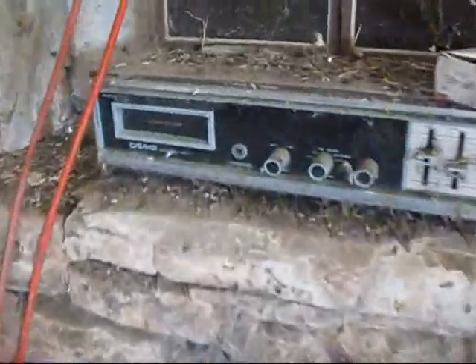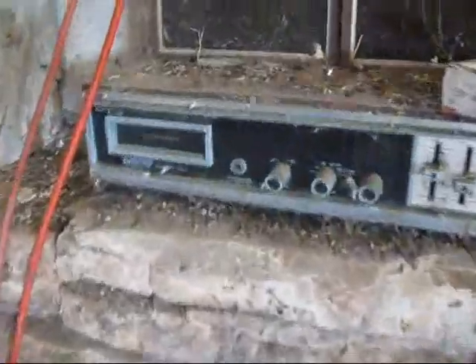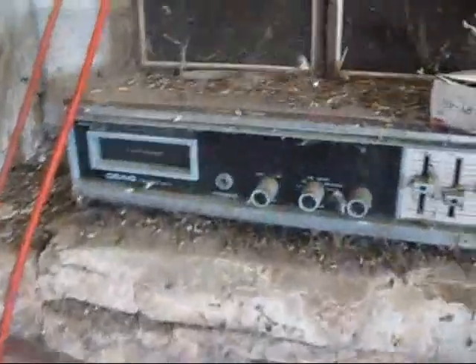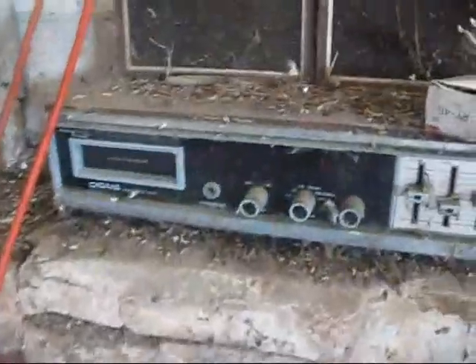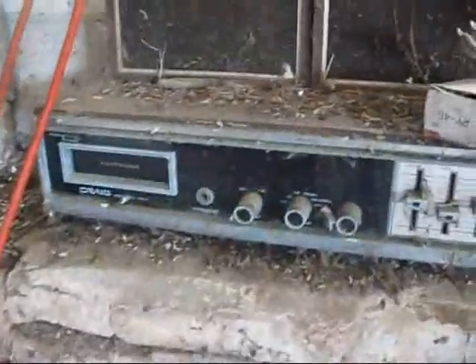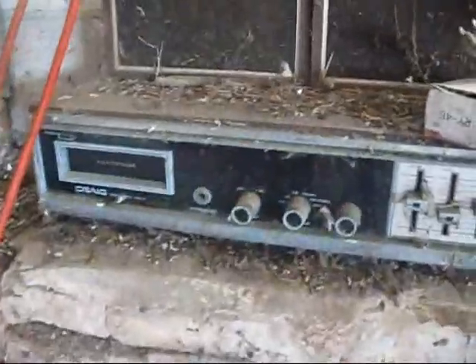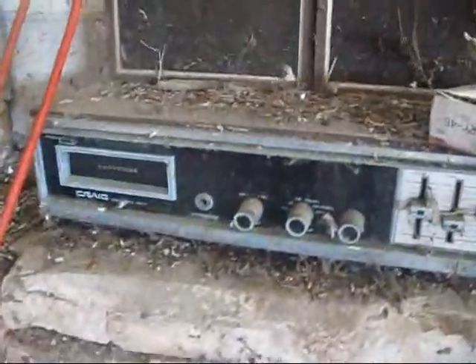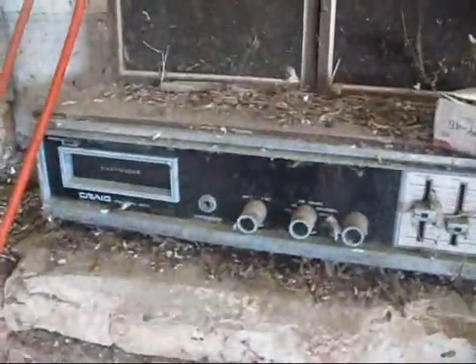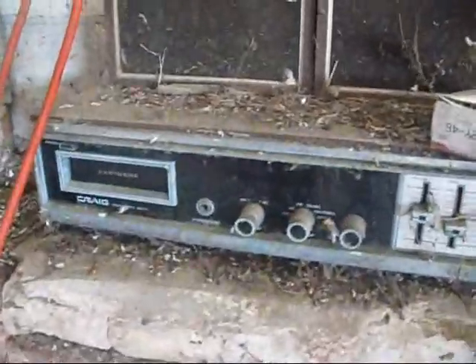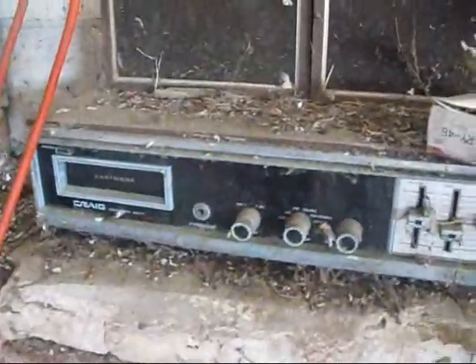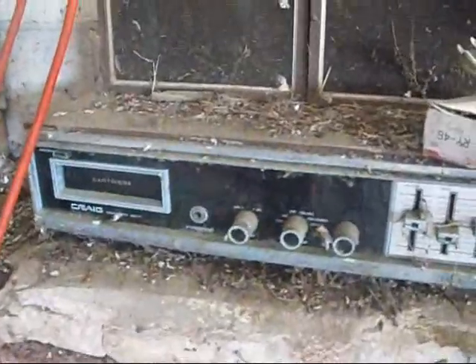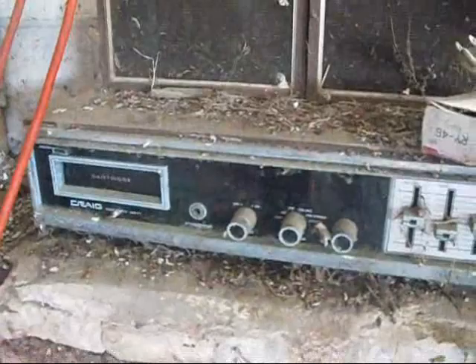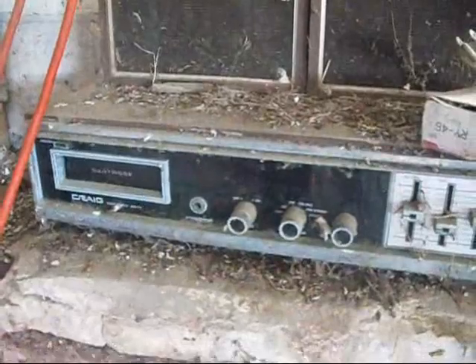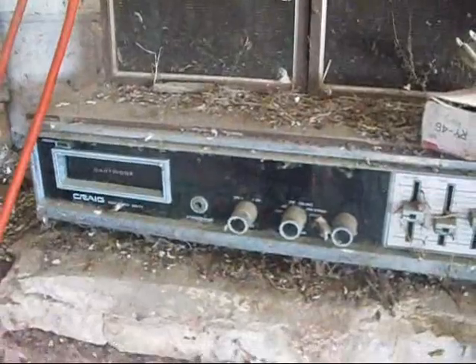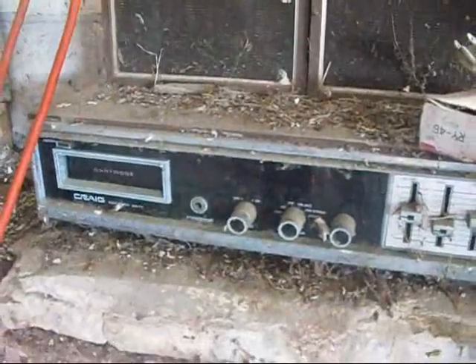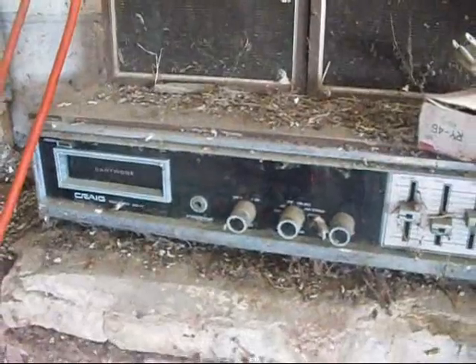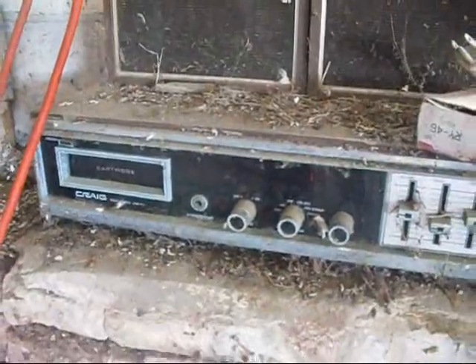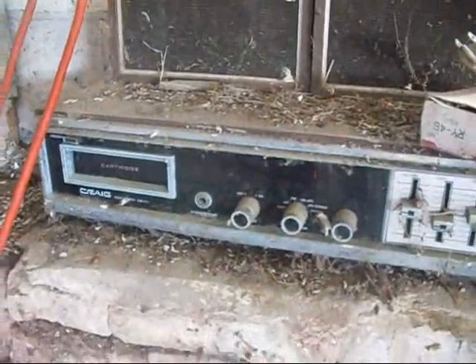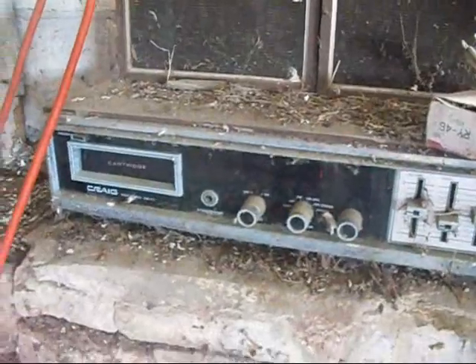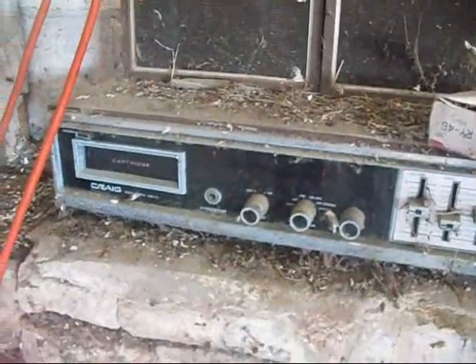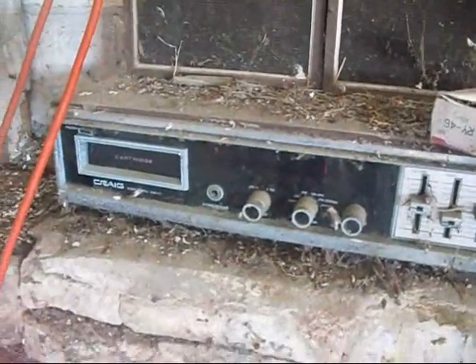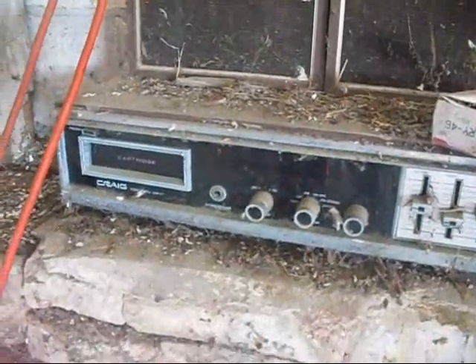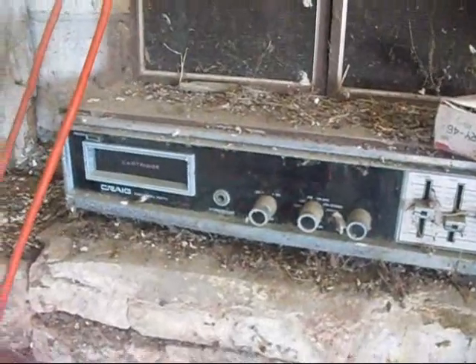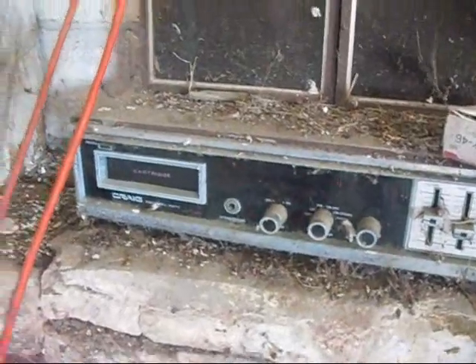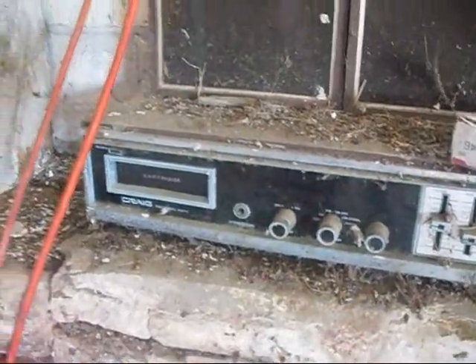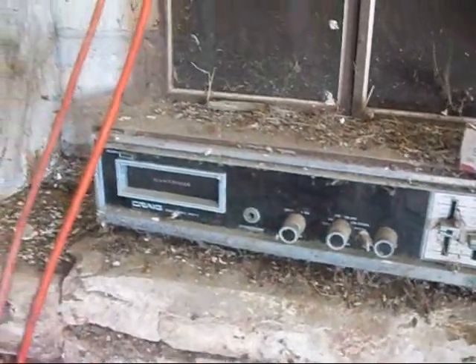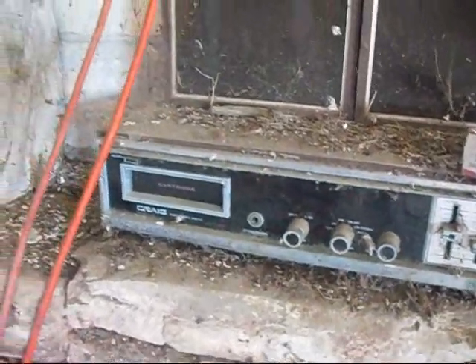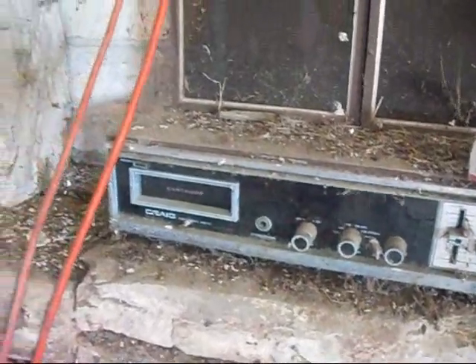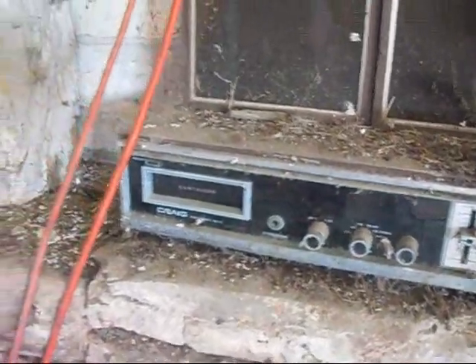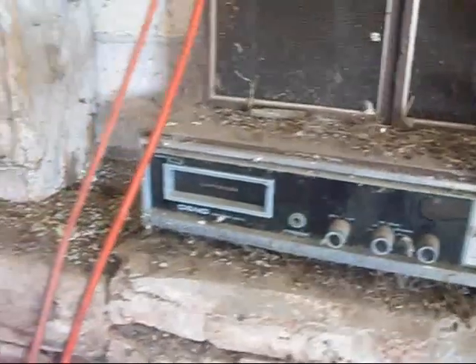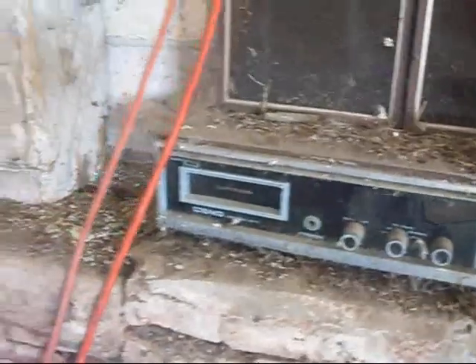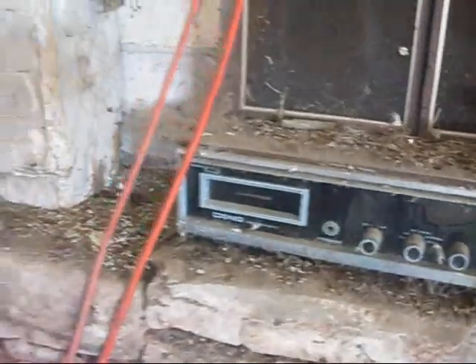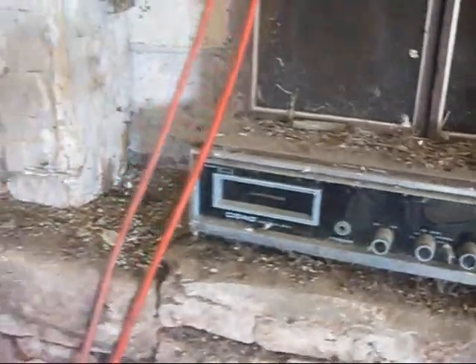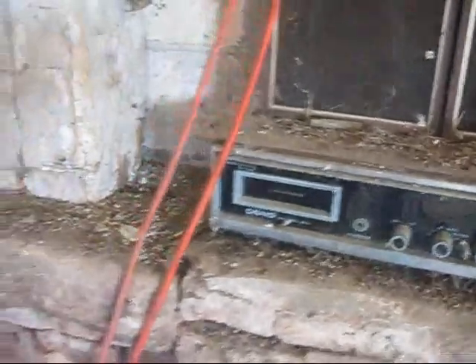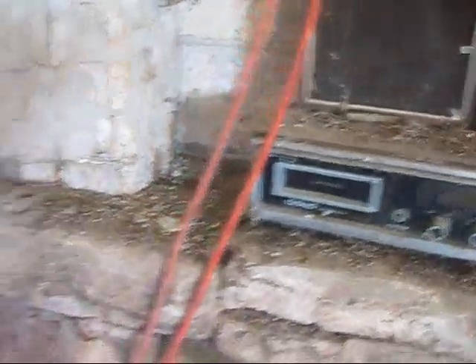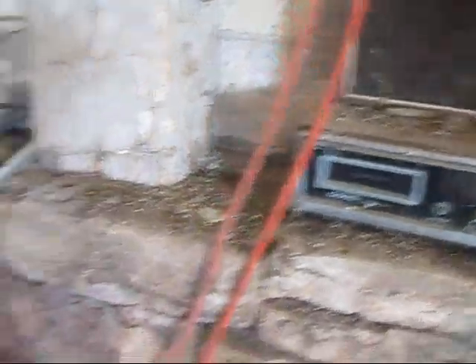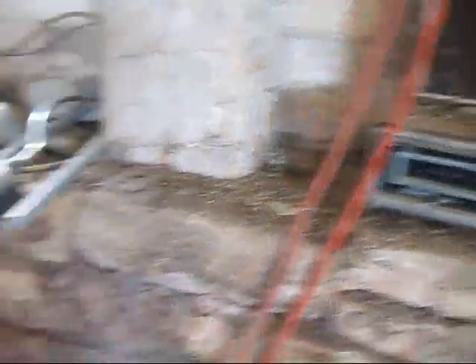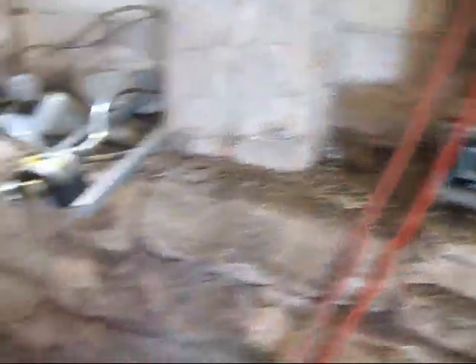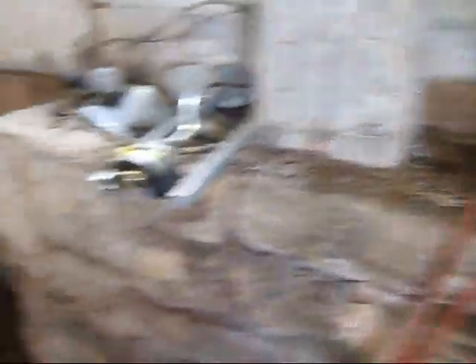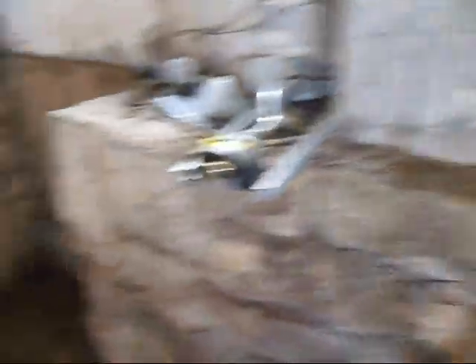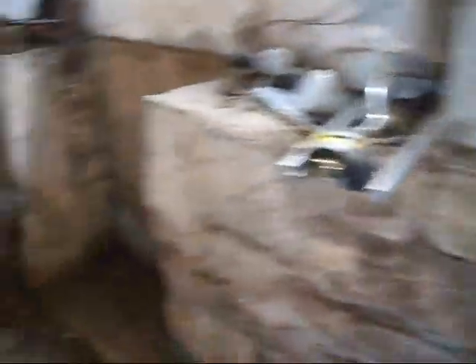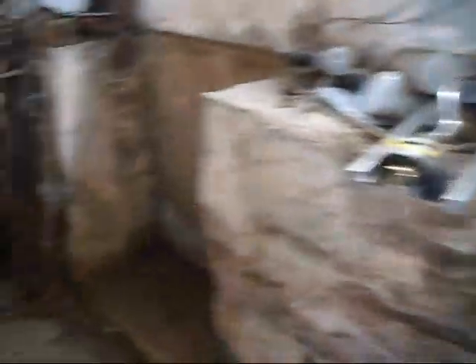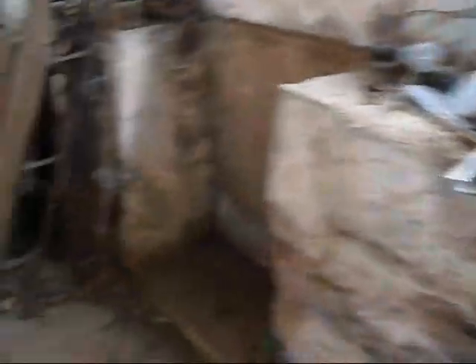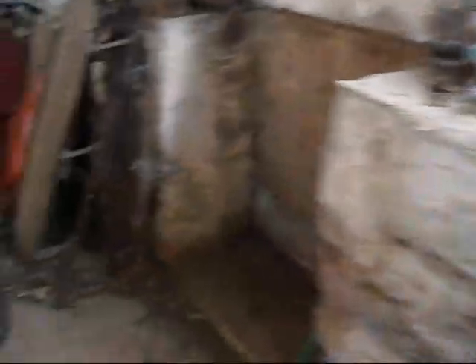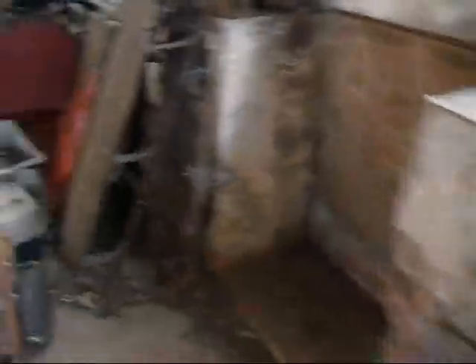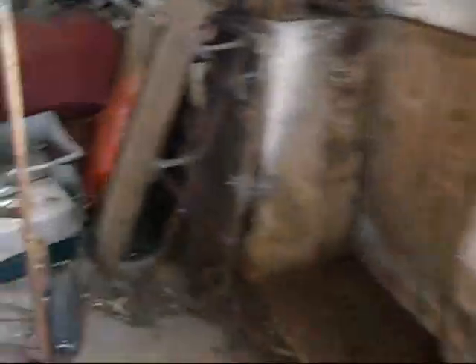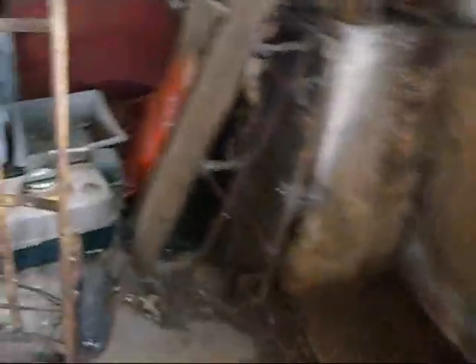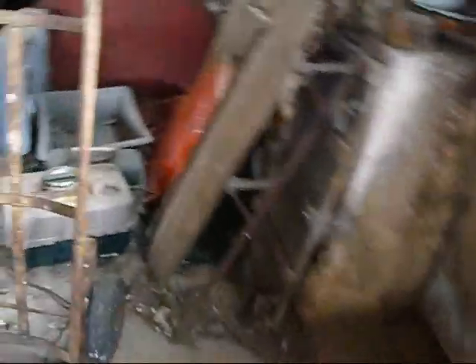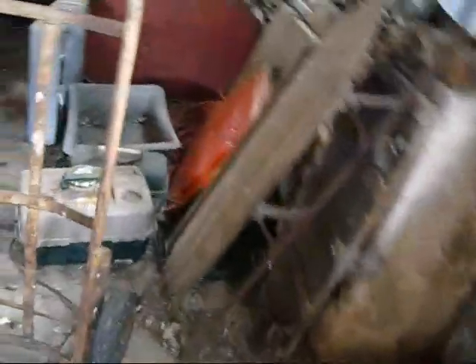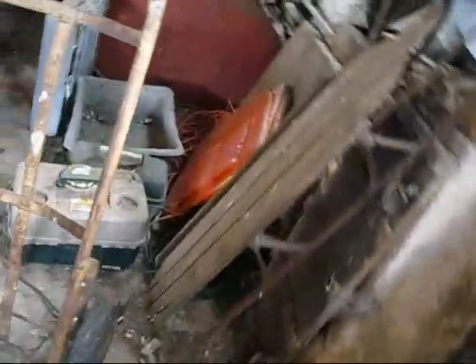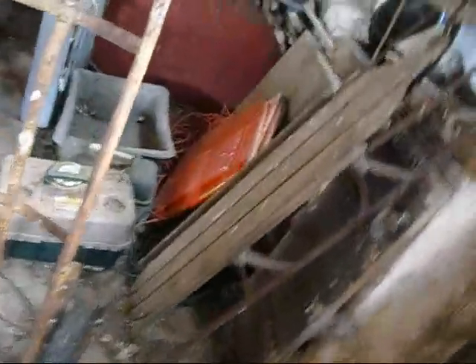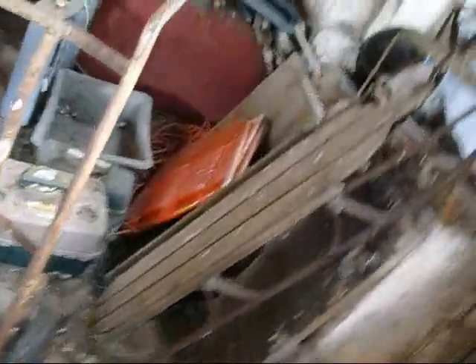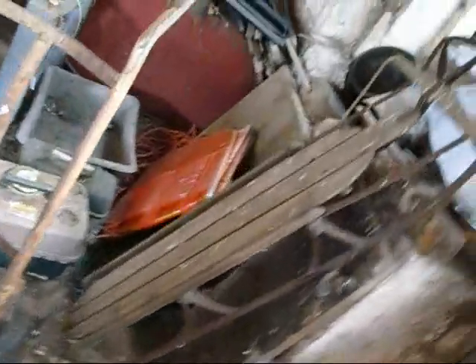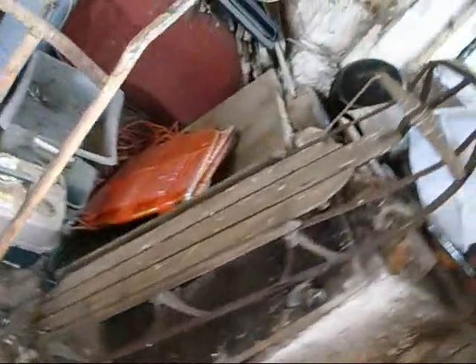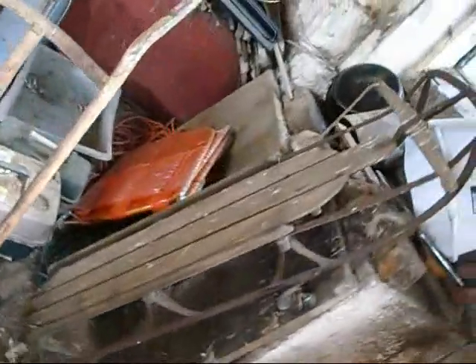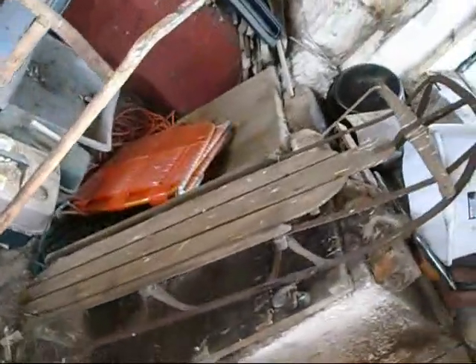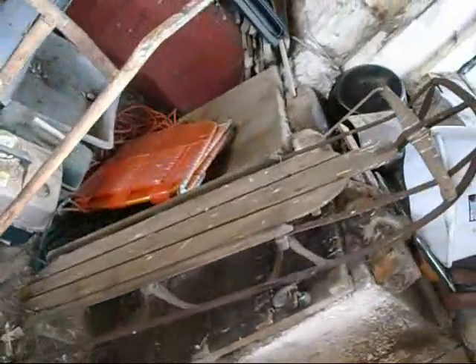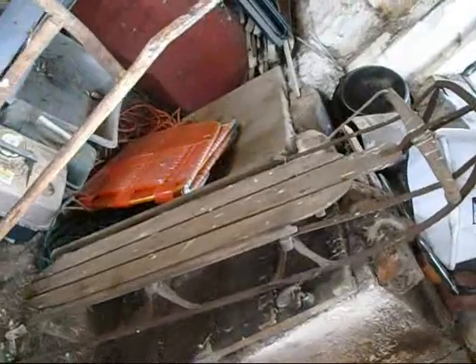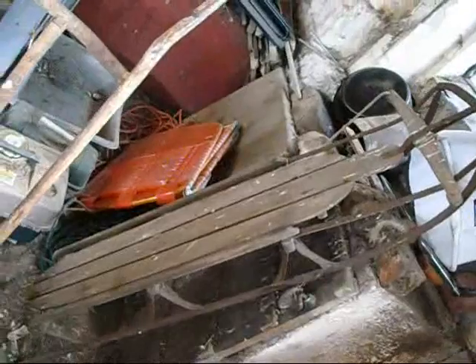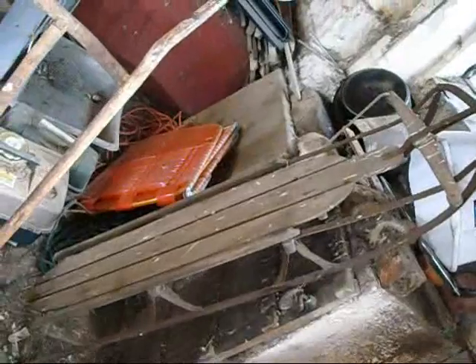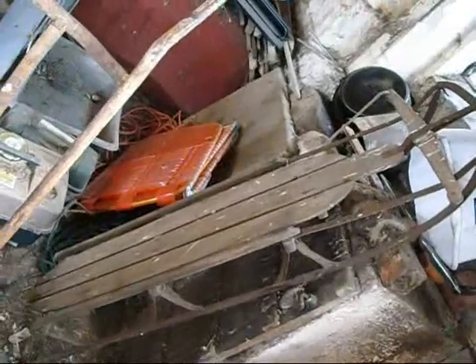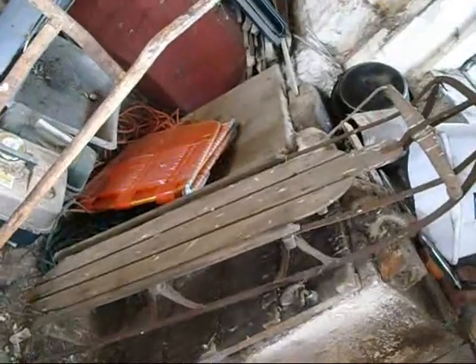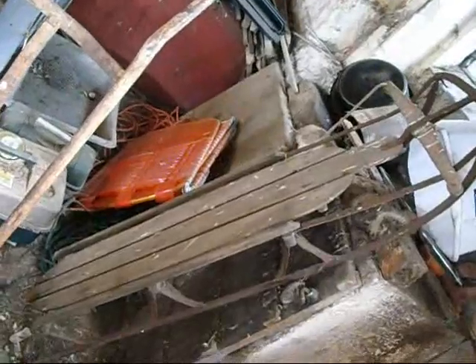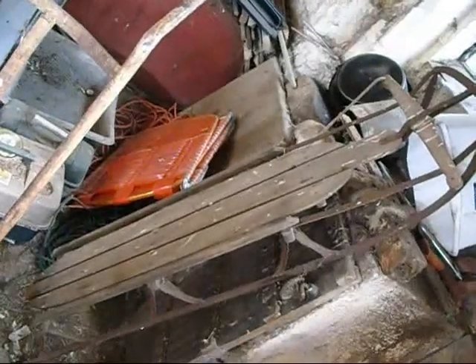Craig 8-Track. There's a lot of interesting artists.